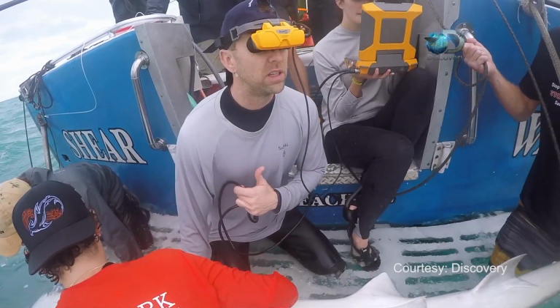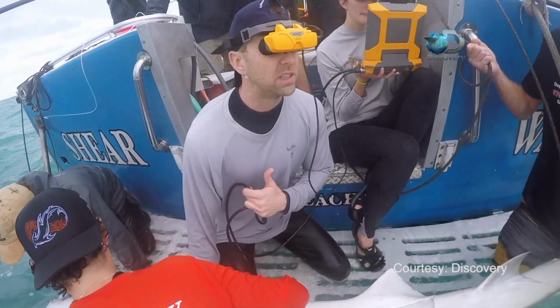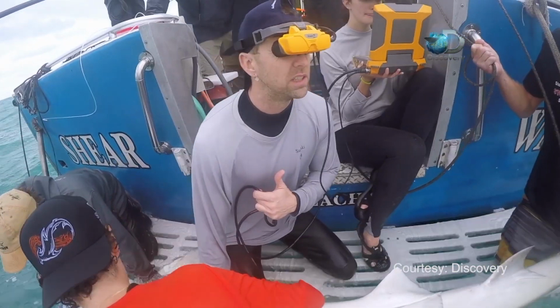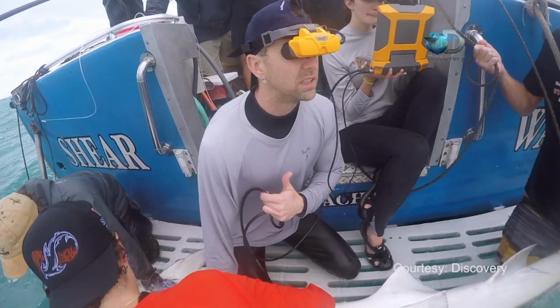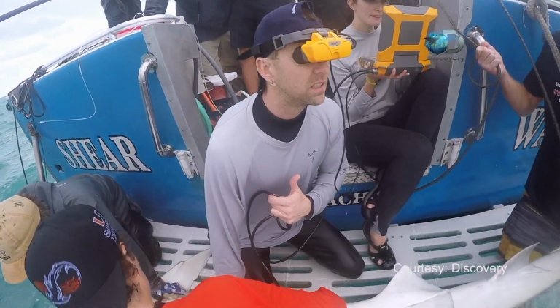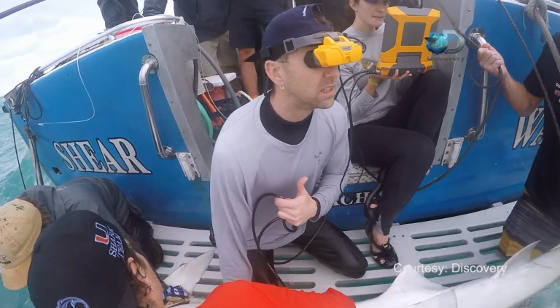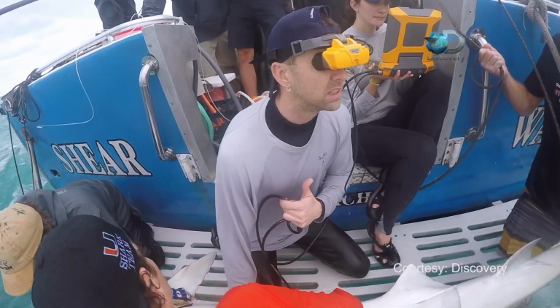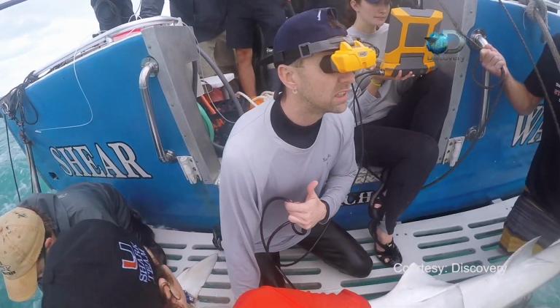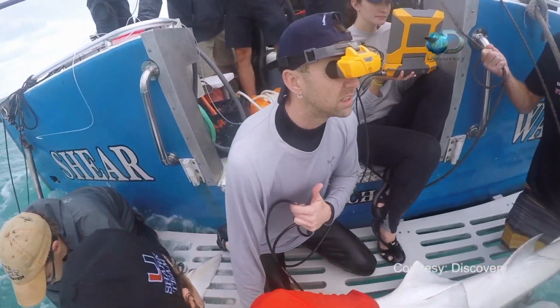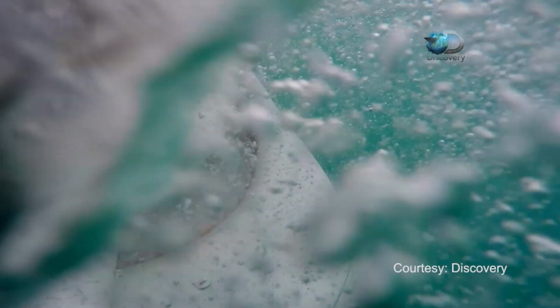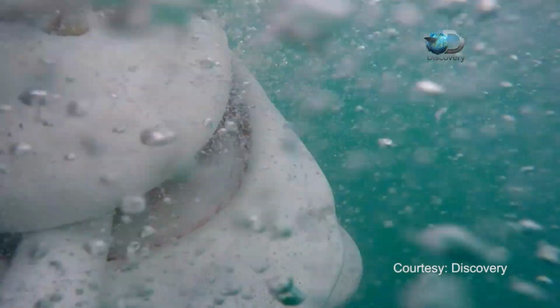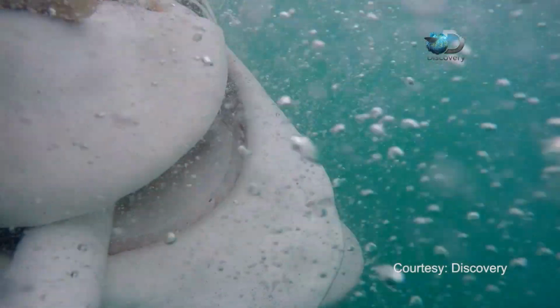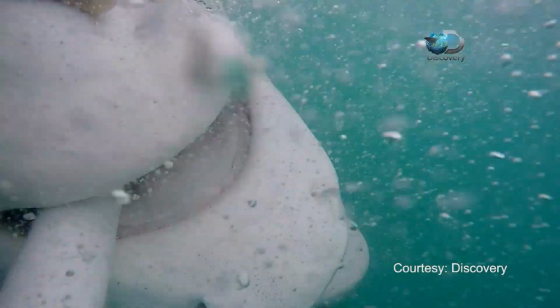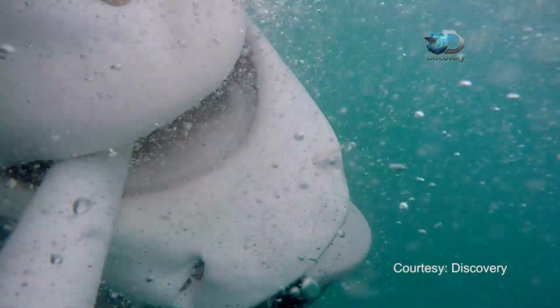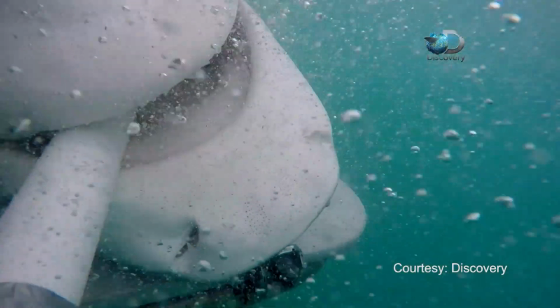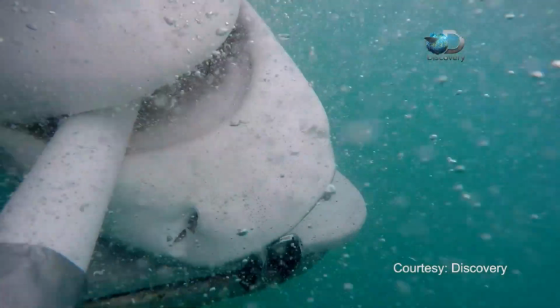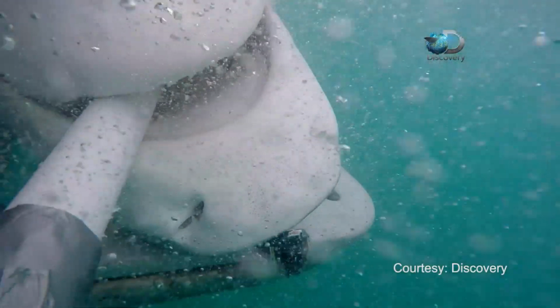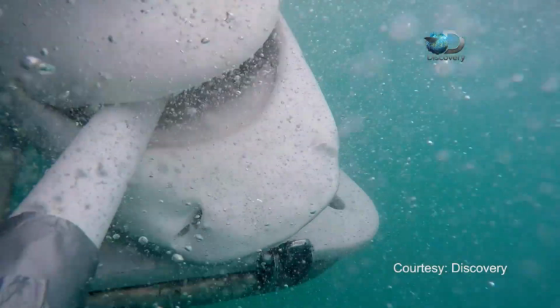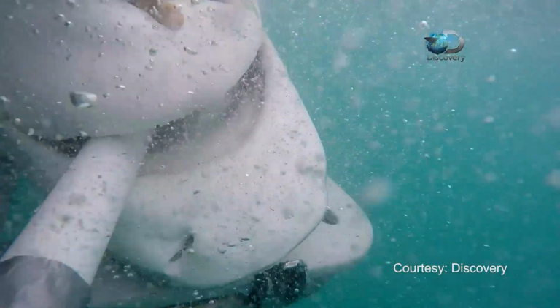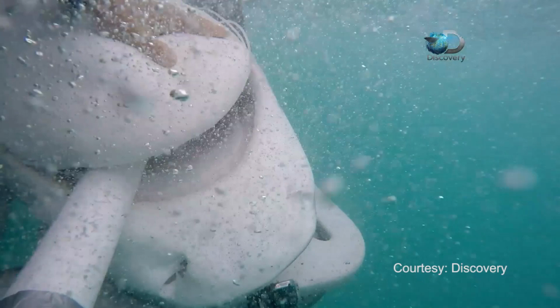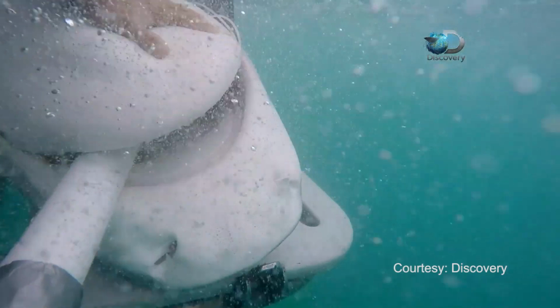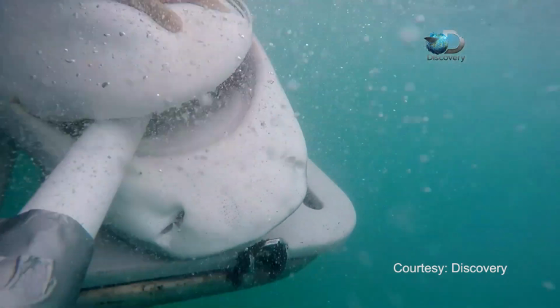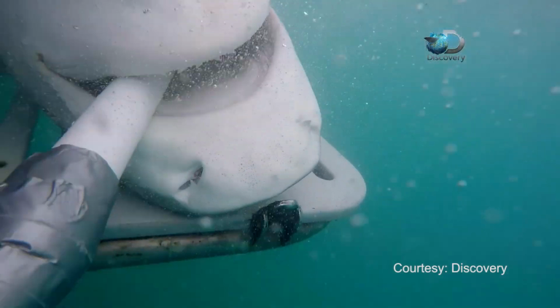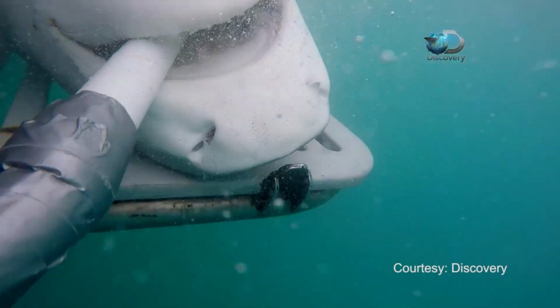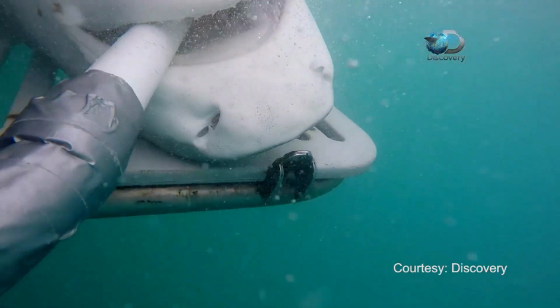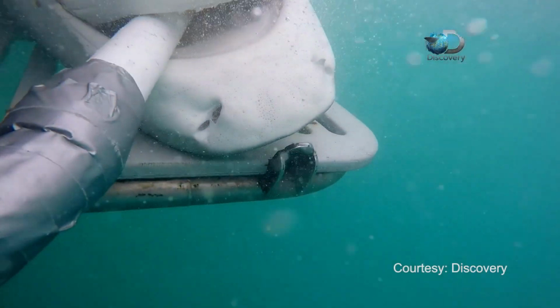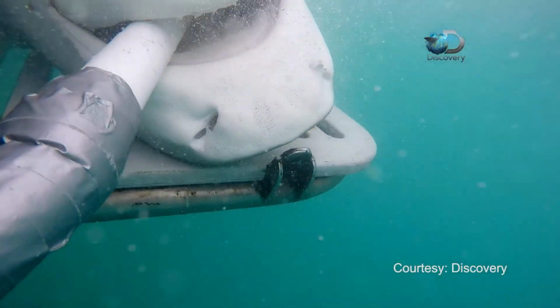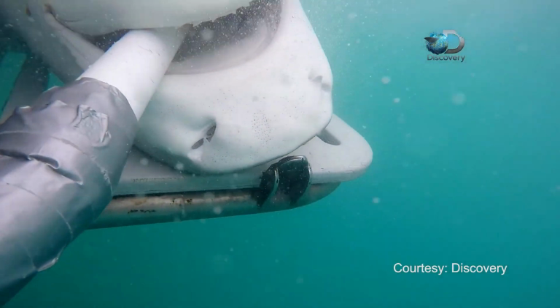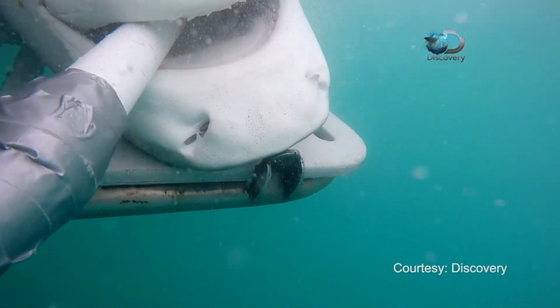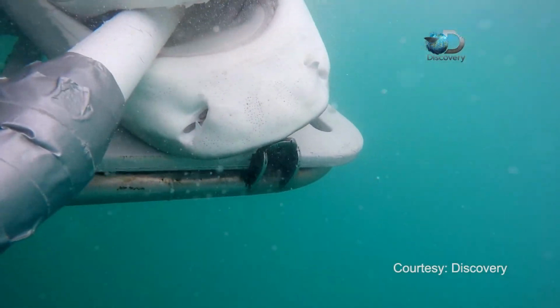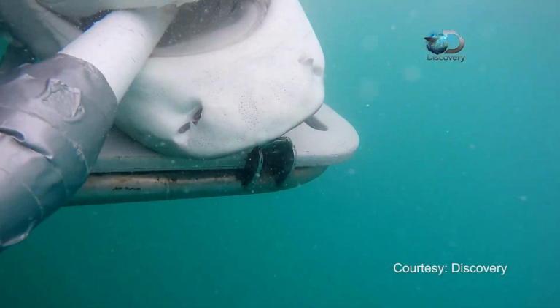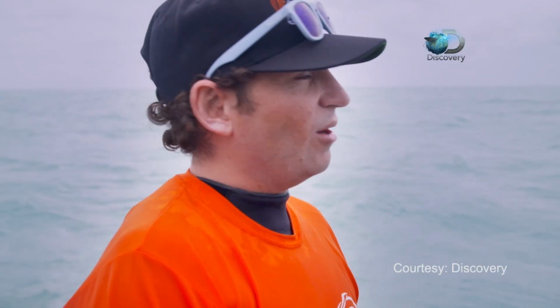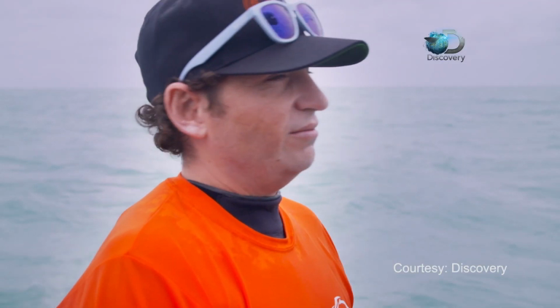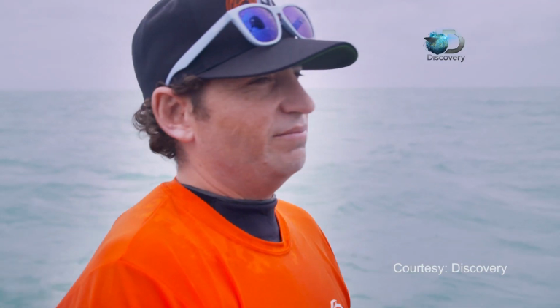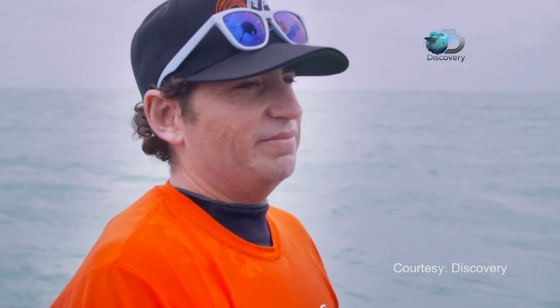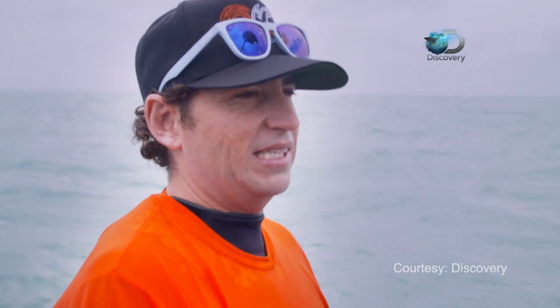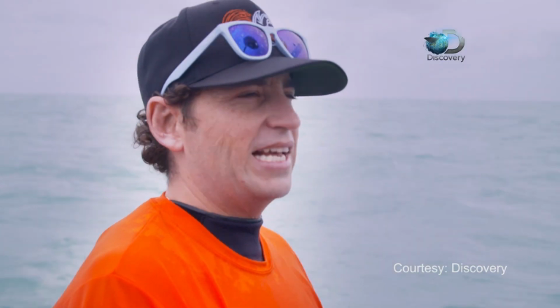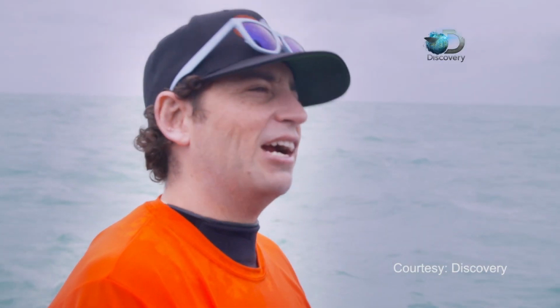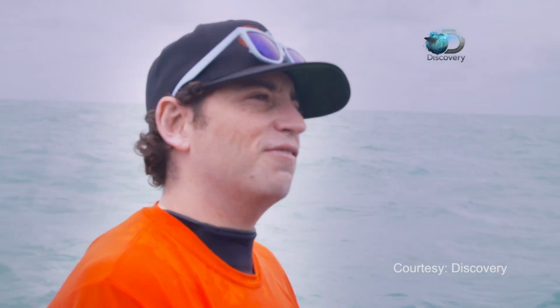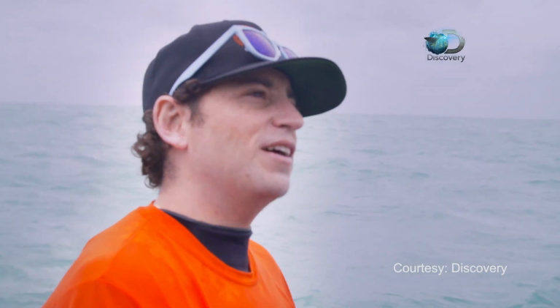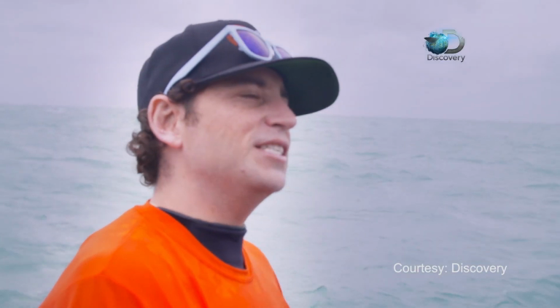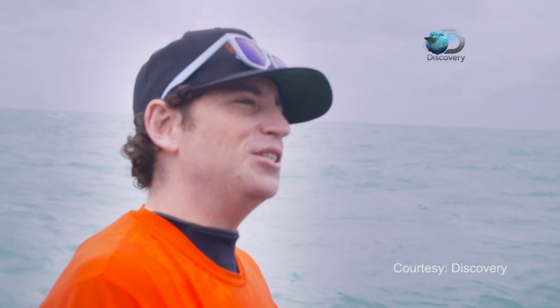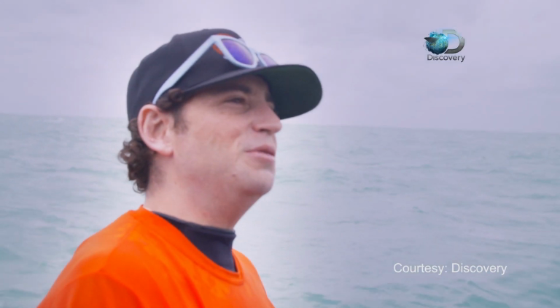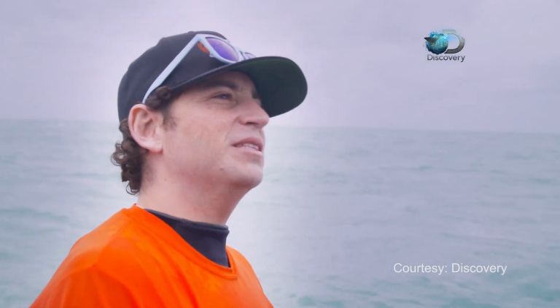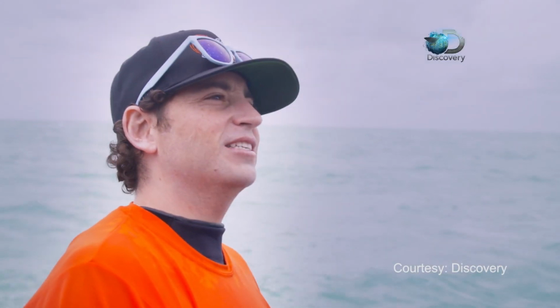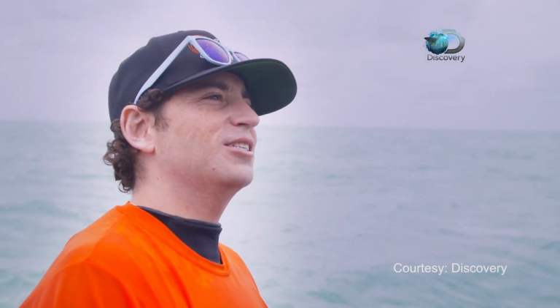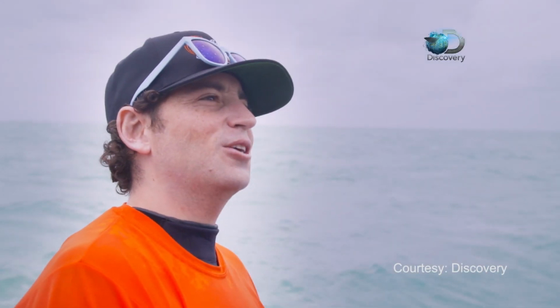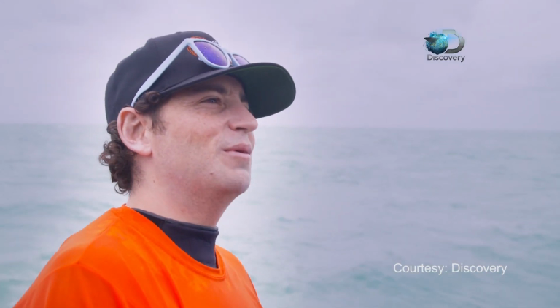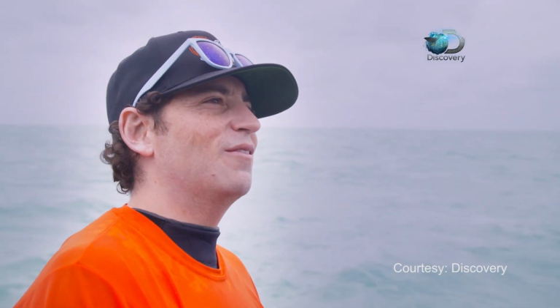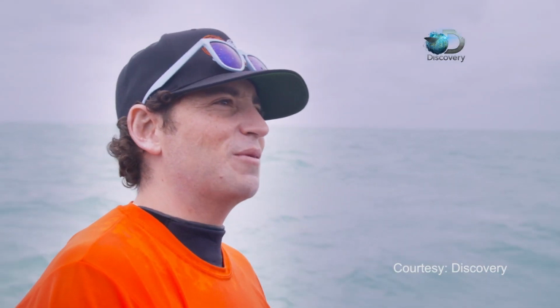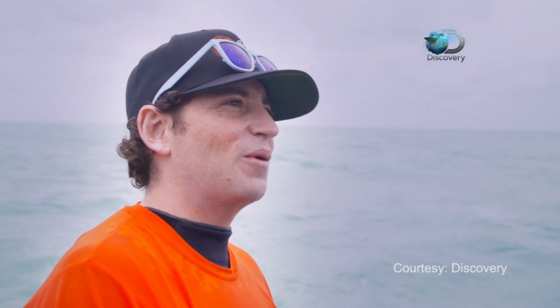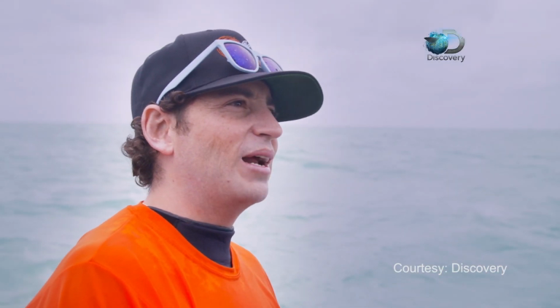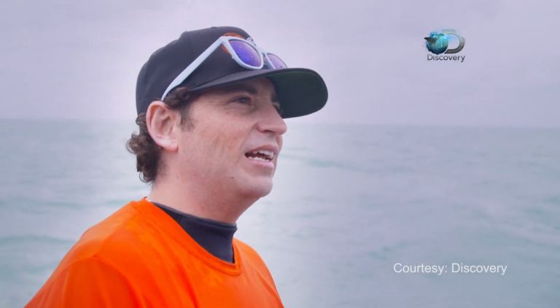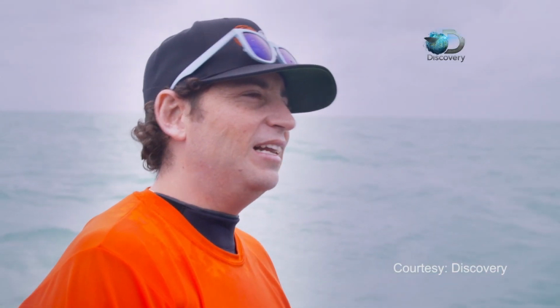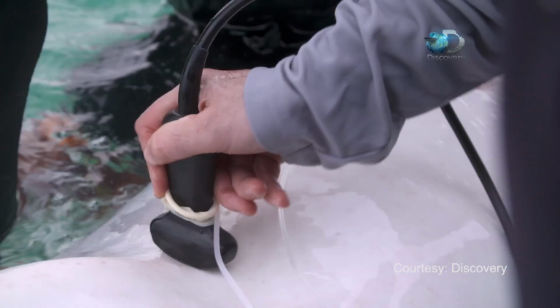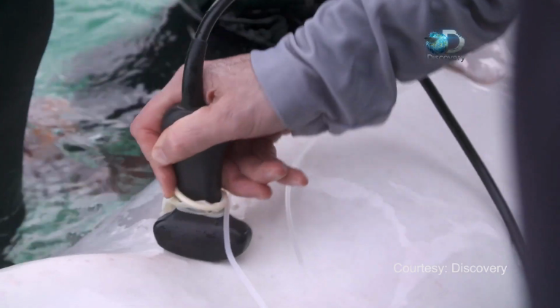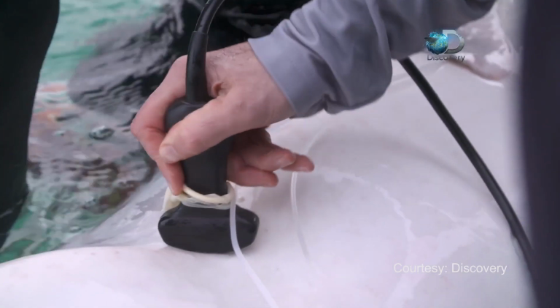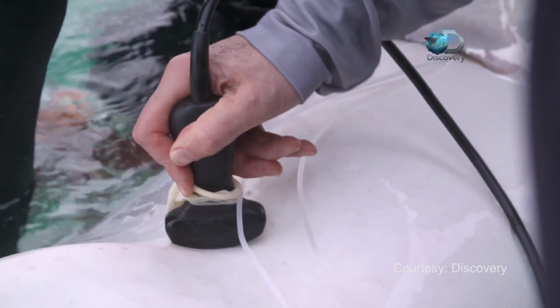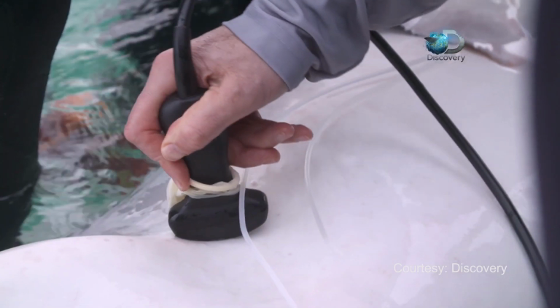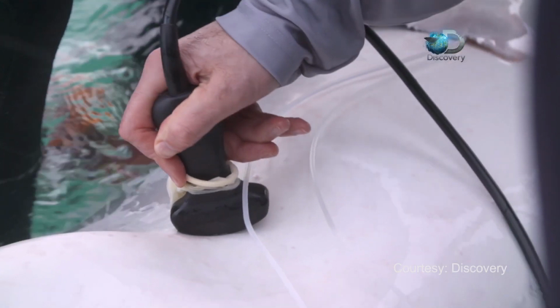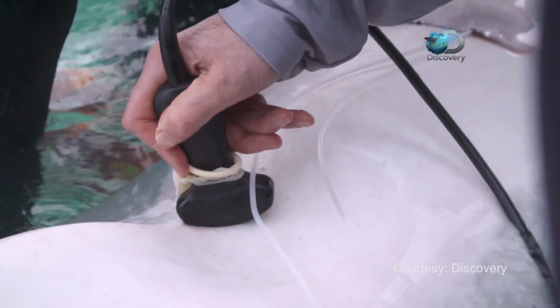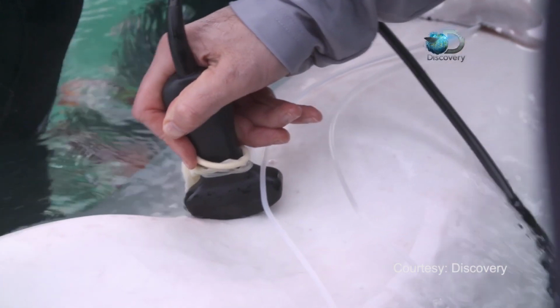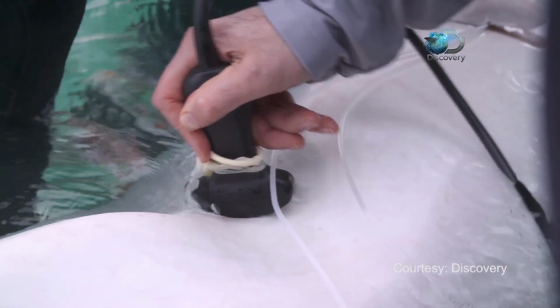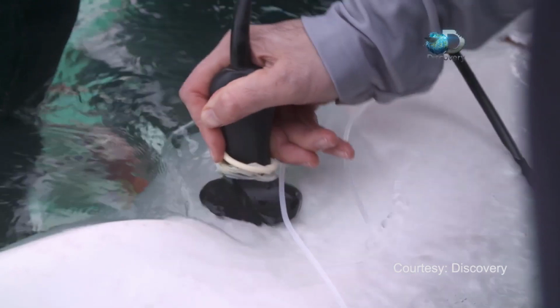Historically, if you wanted to see if a tiger shark was pregnant, you'd have to cut her up. We aren't sacrificing humans to determine if they're pregnant — why can't we do it for sharks?